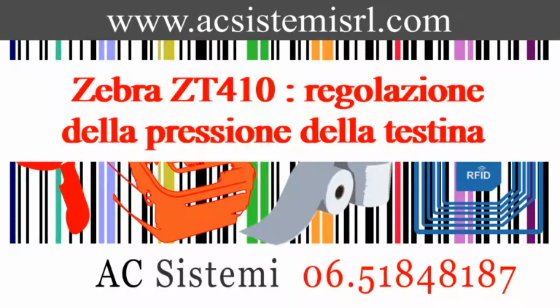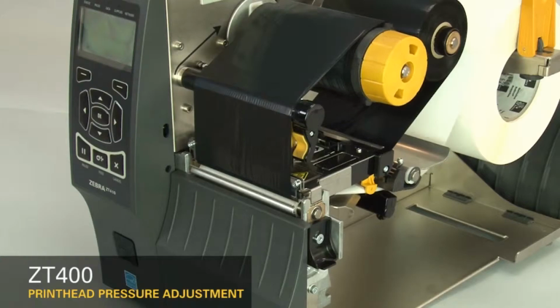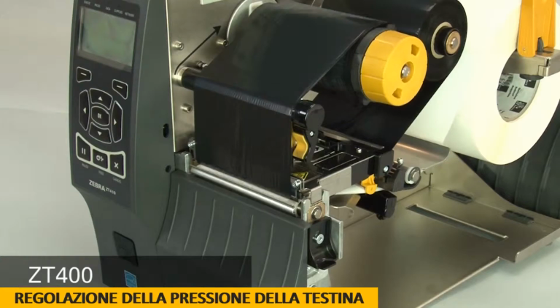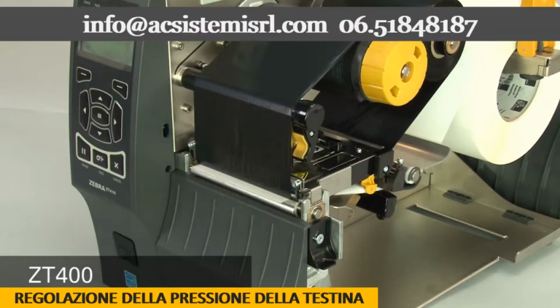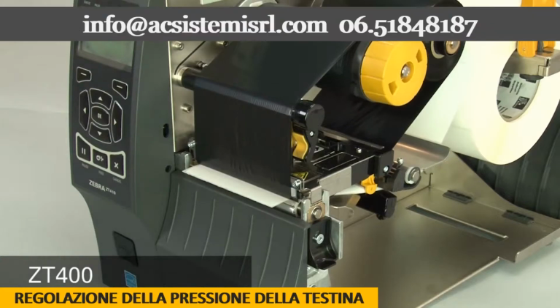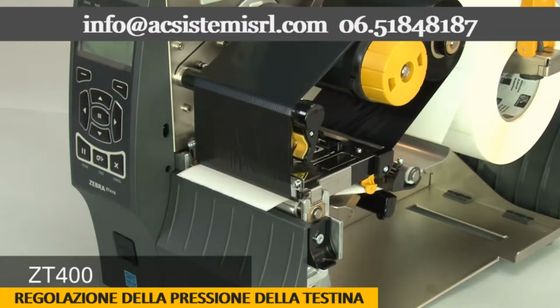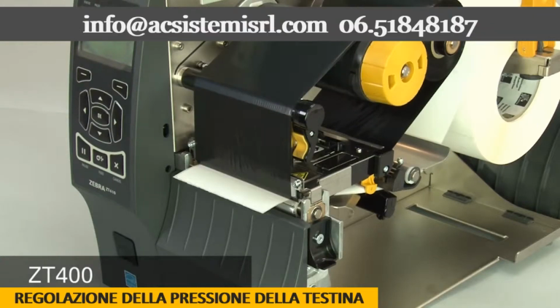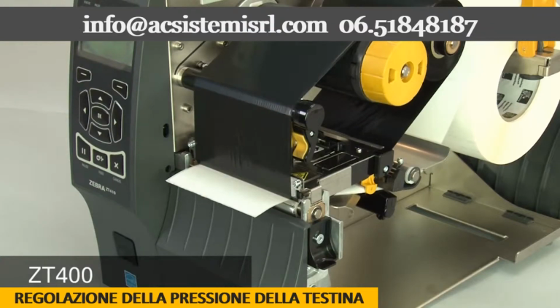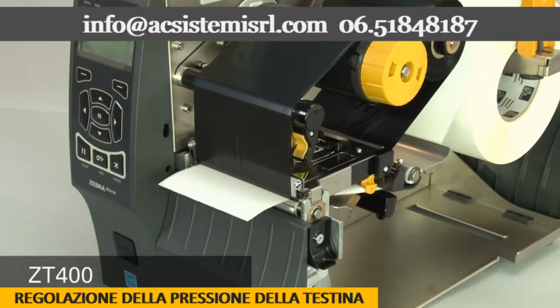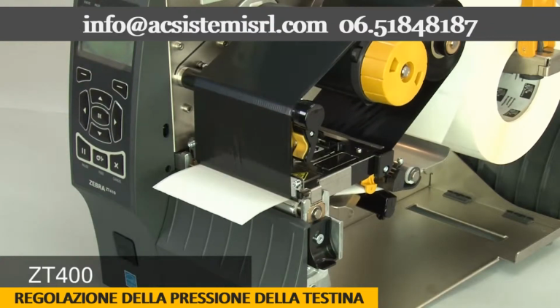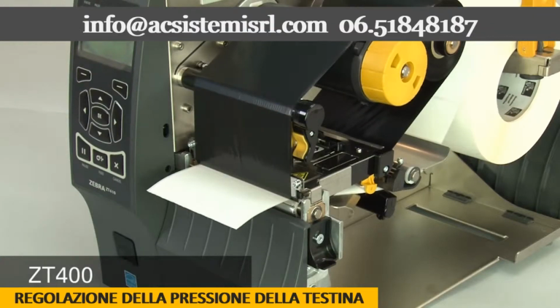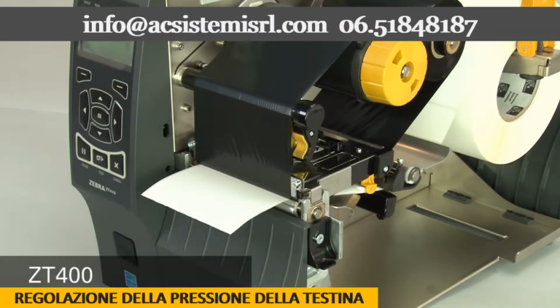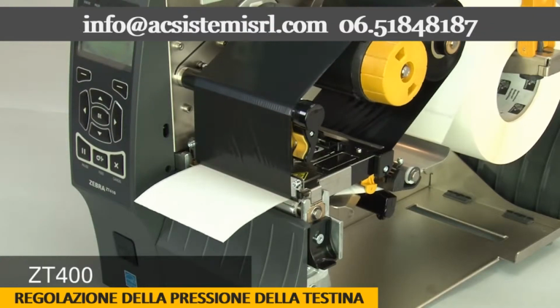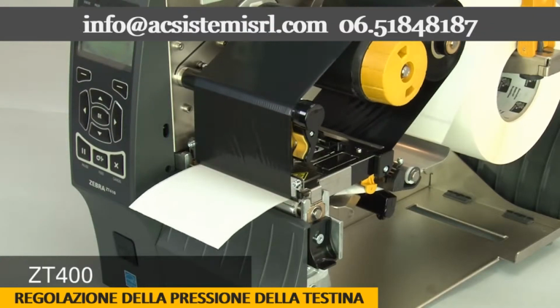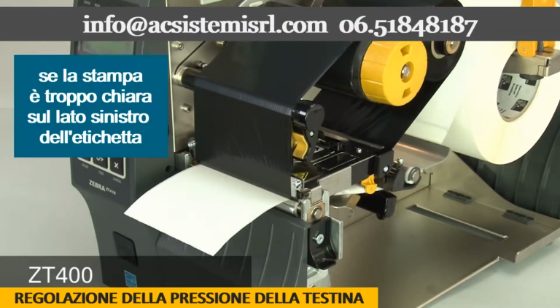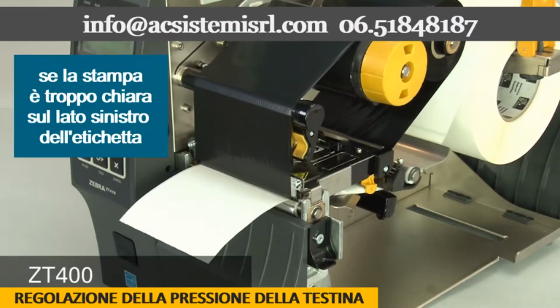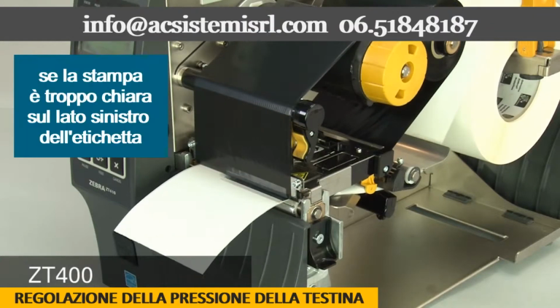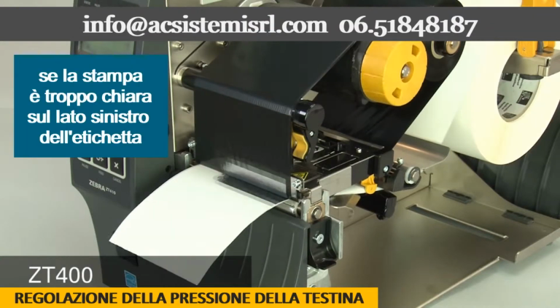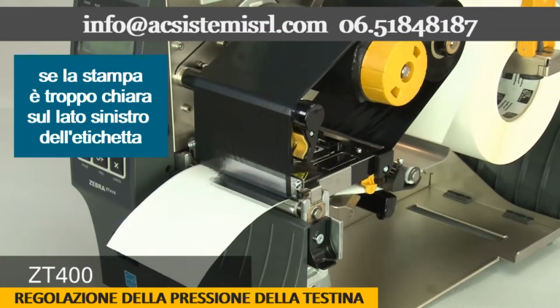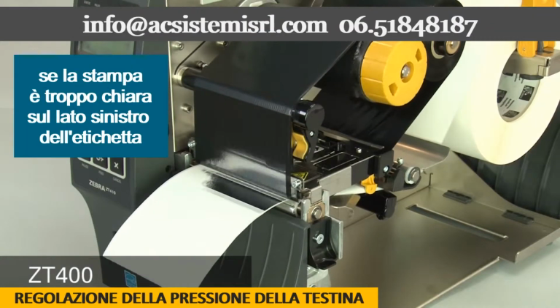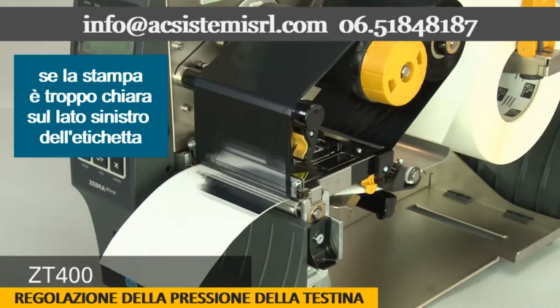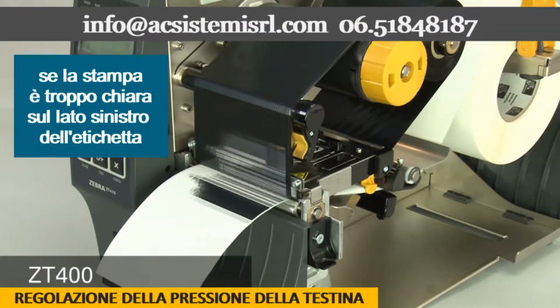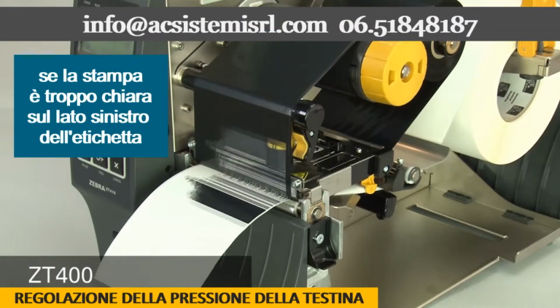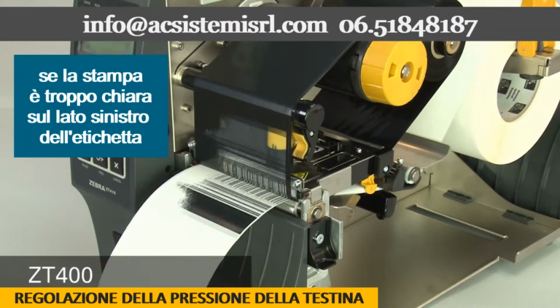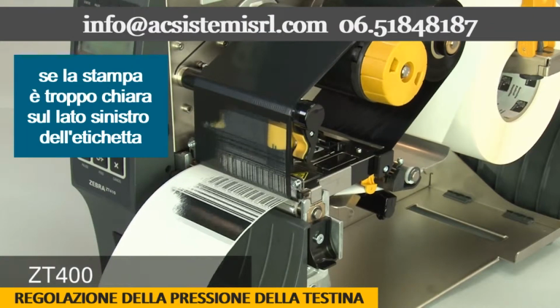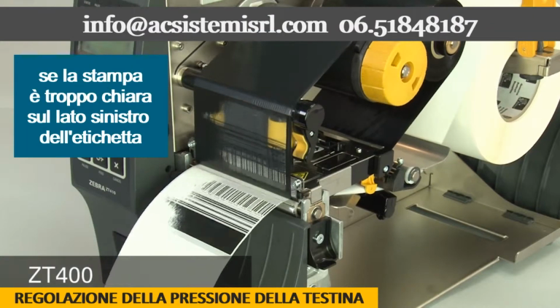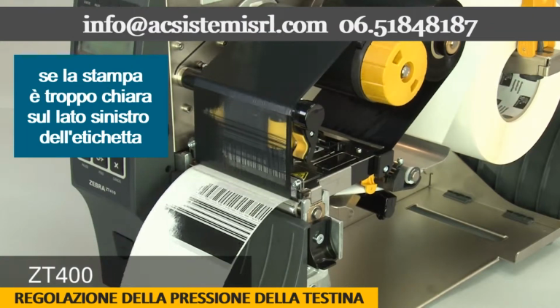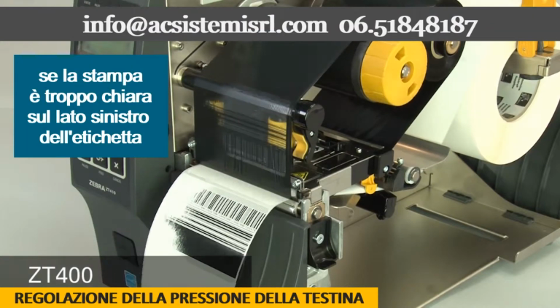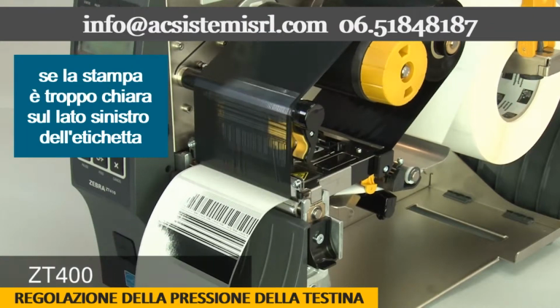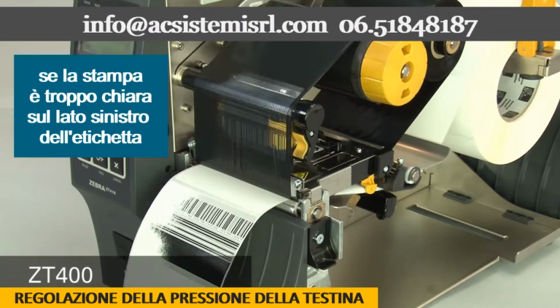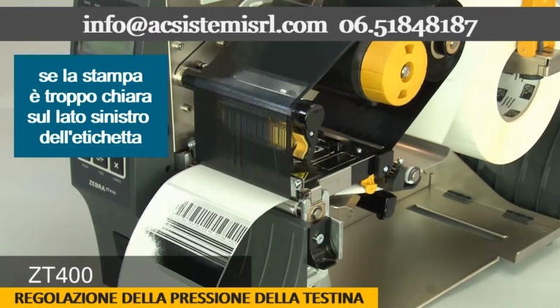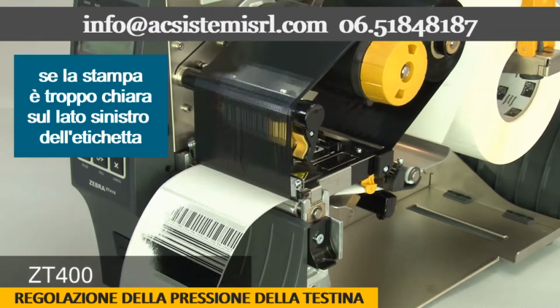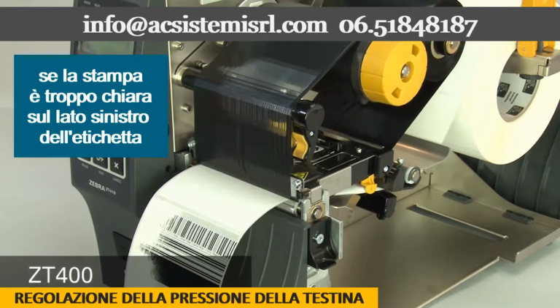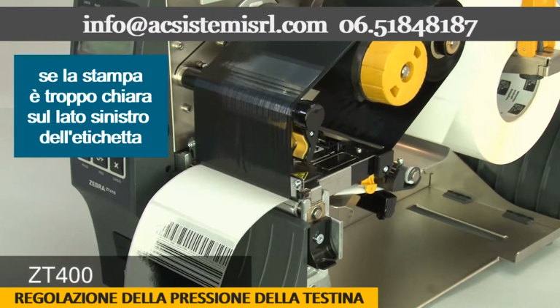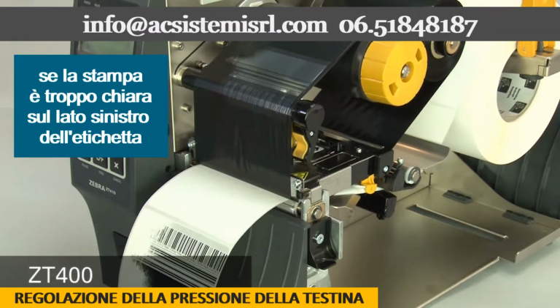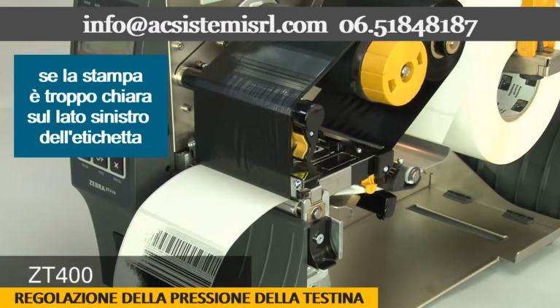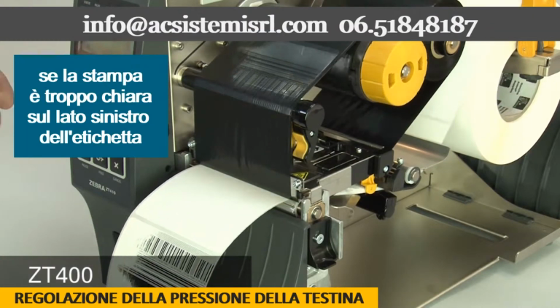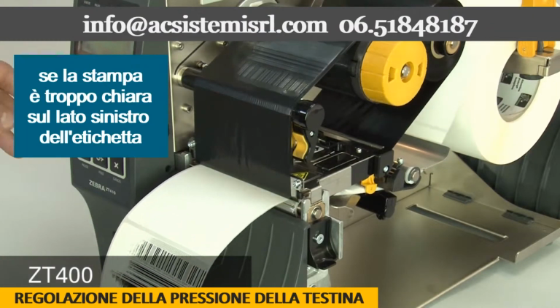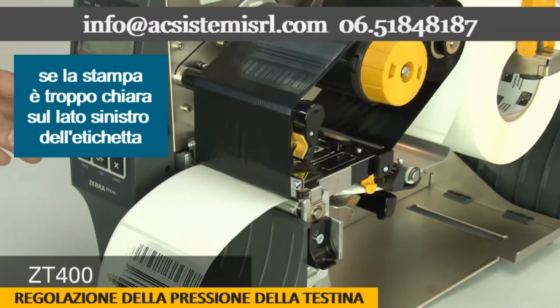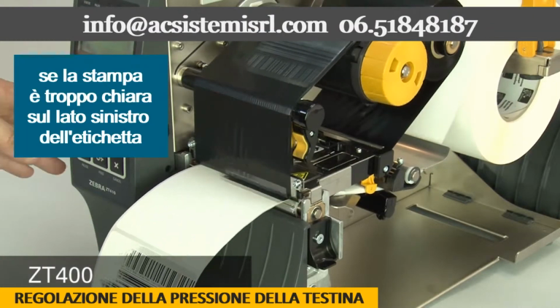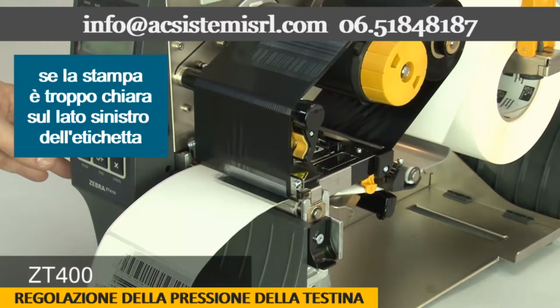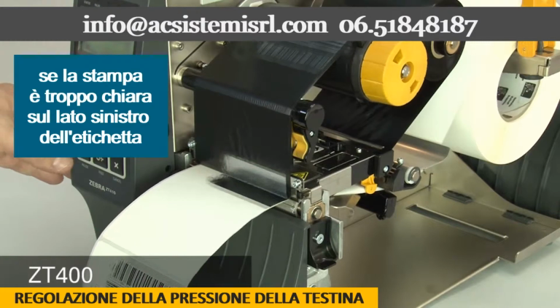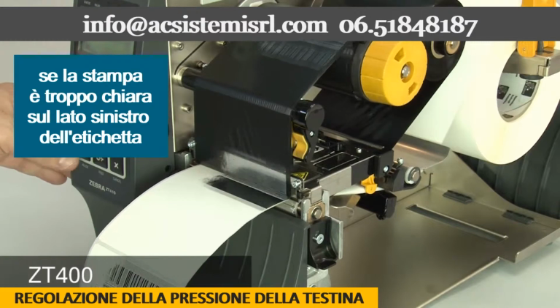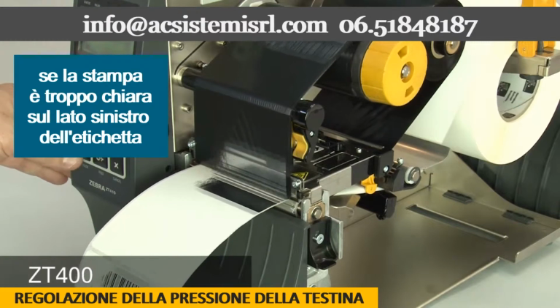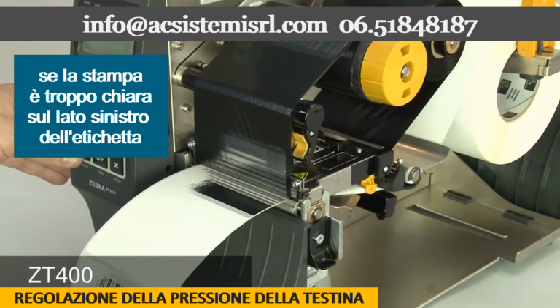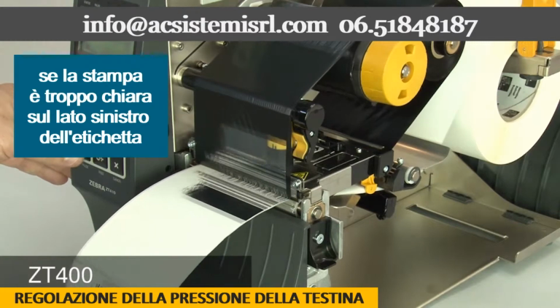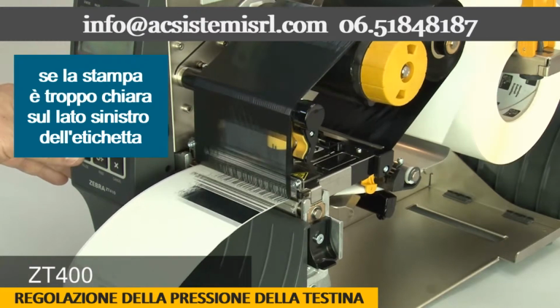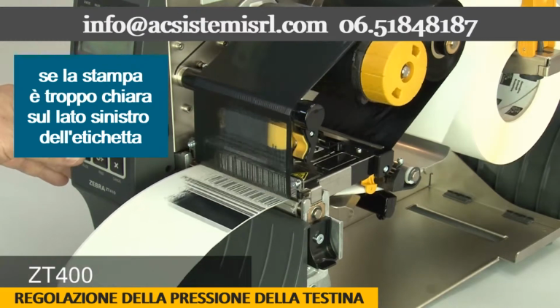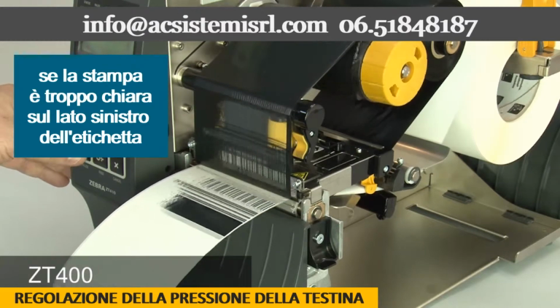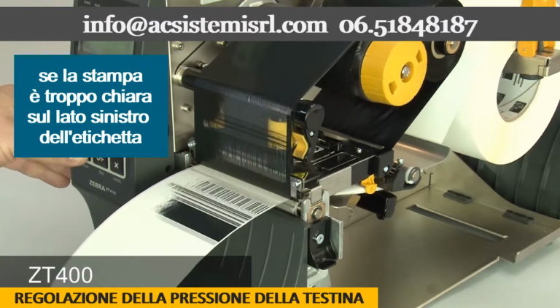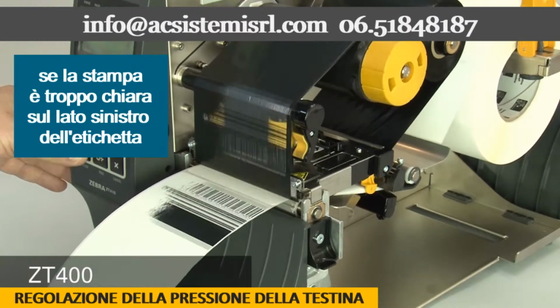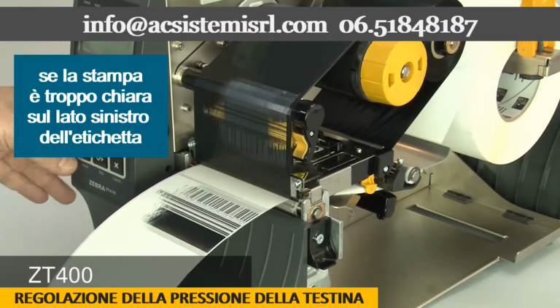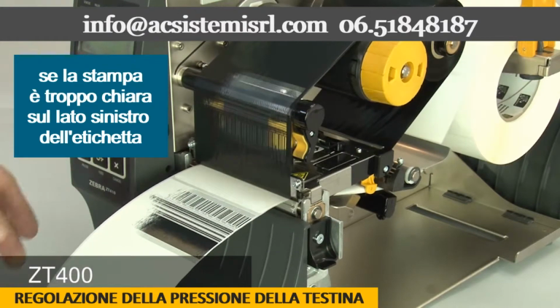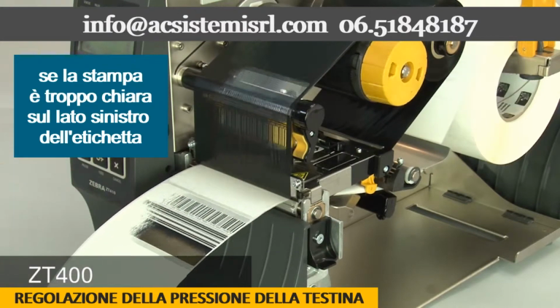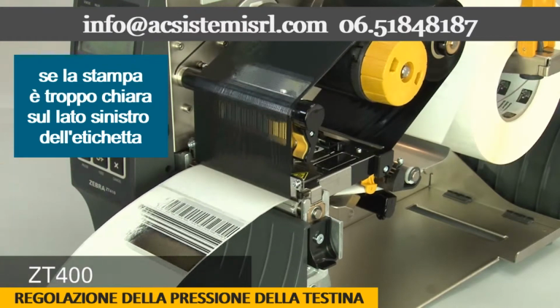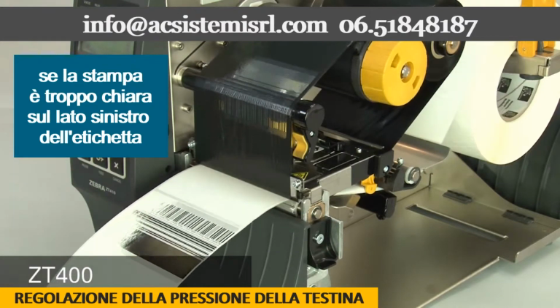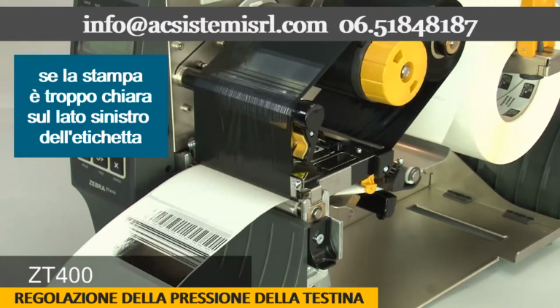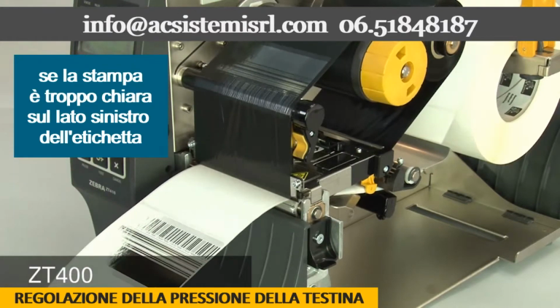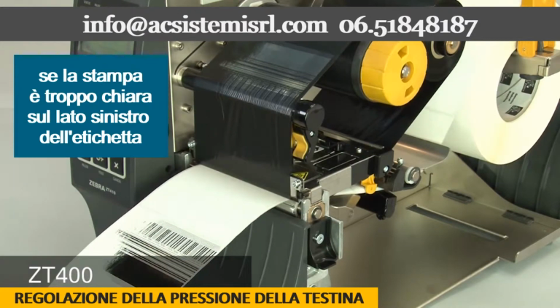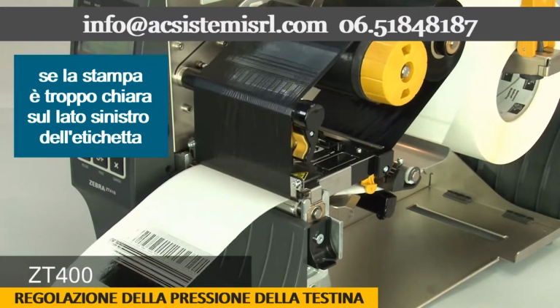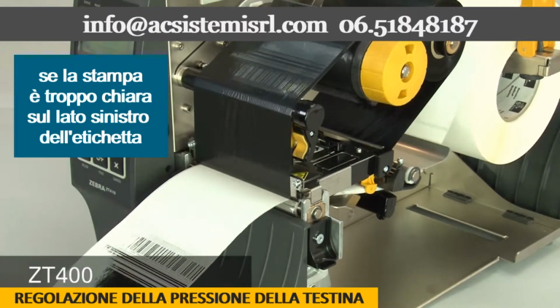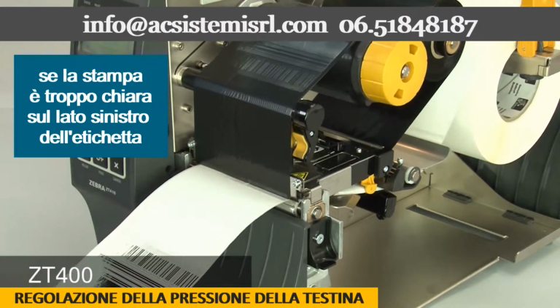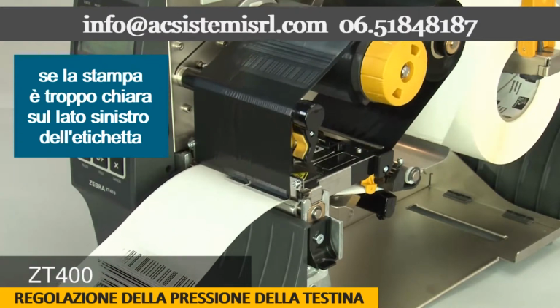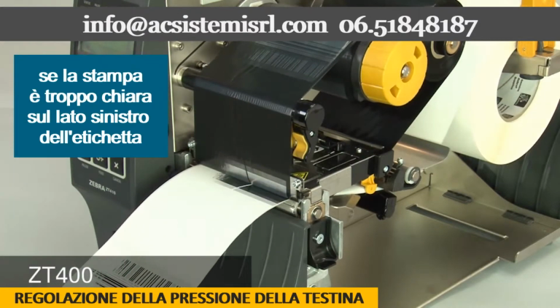Printing is too light. If the print on the left side of the label is too light, increase the inside dial setting.